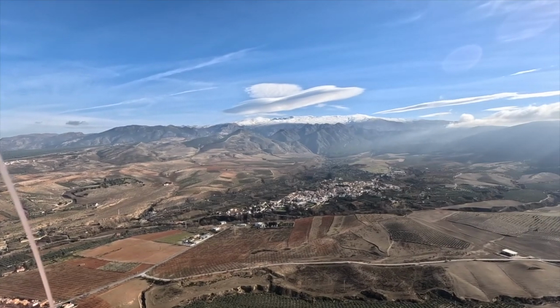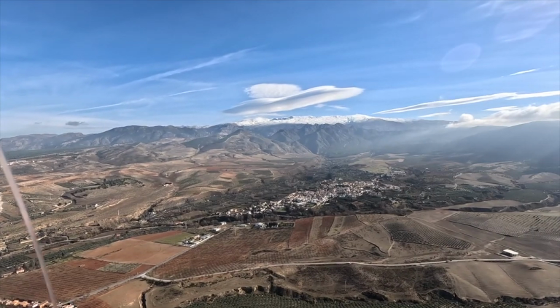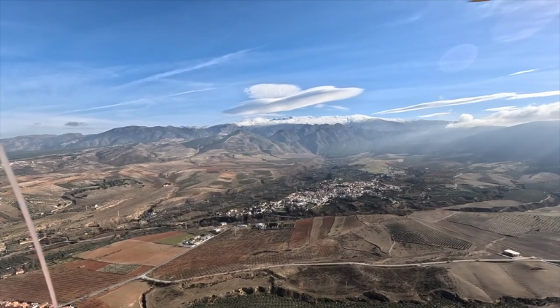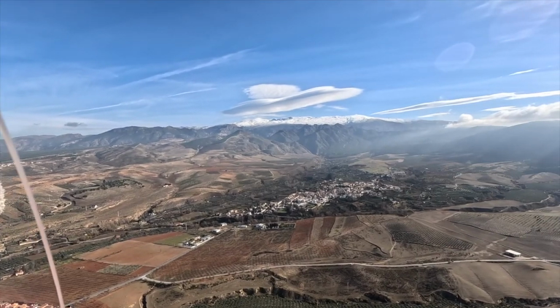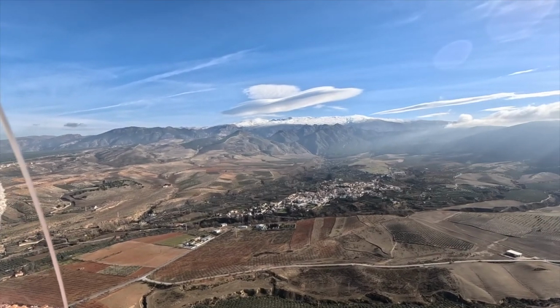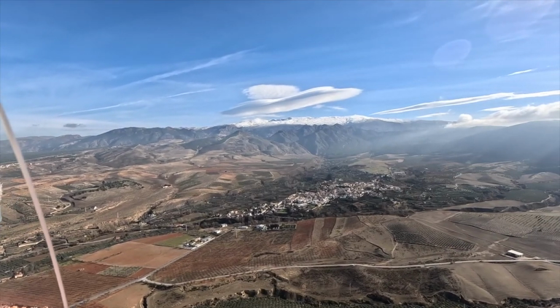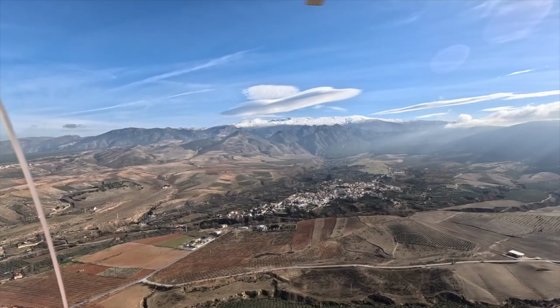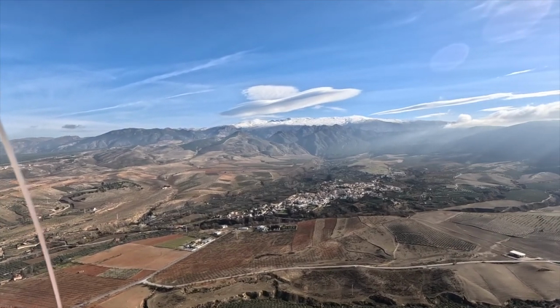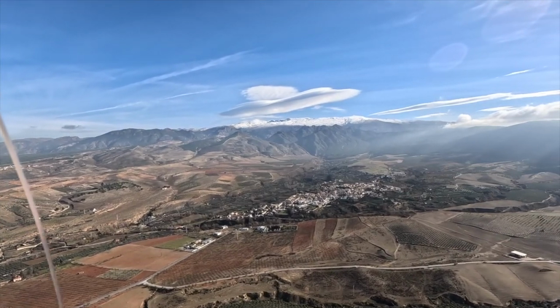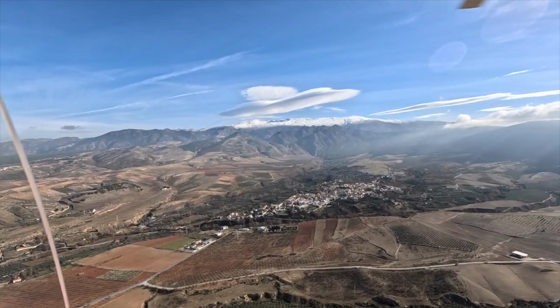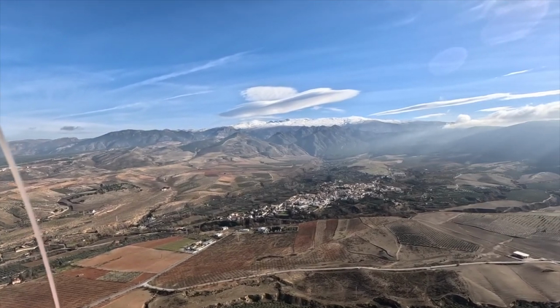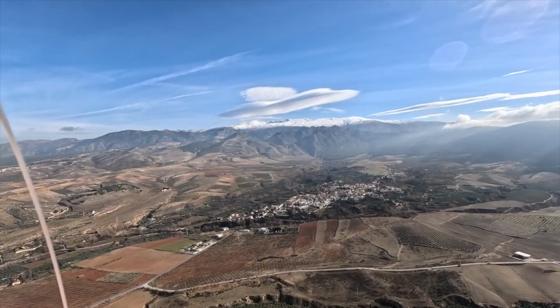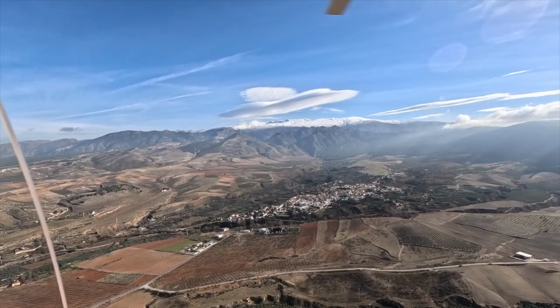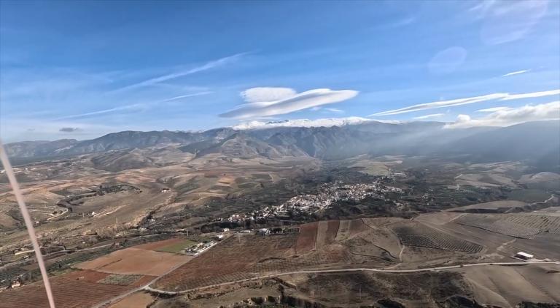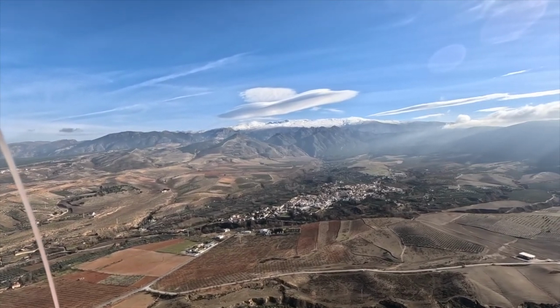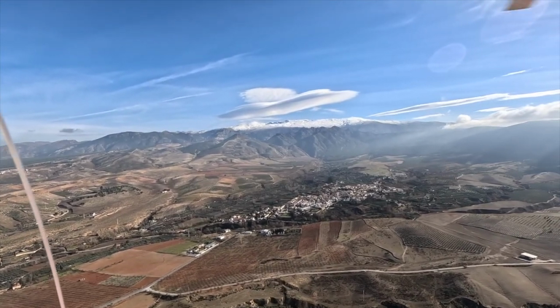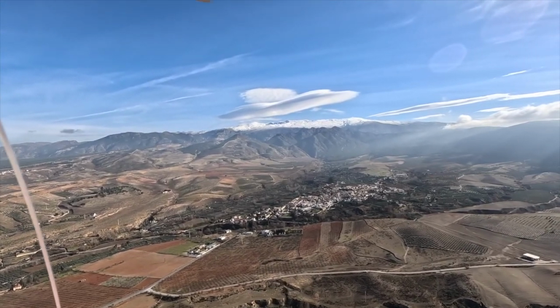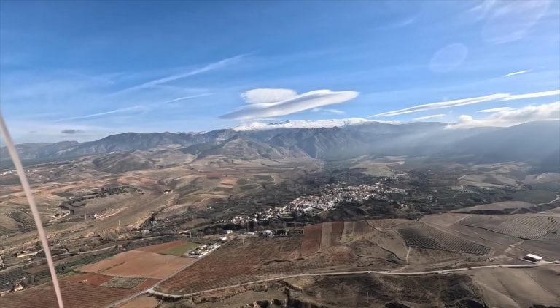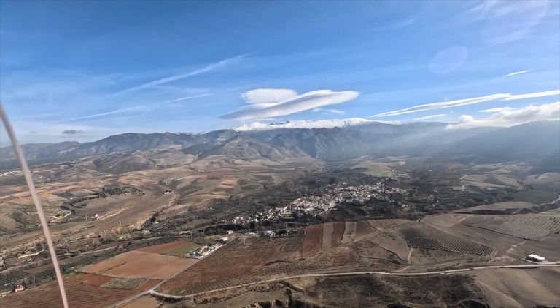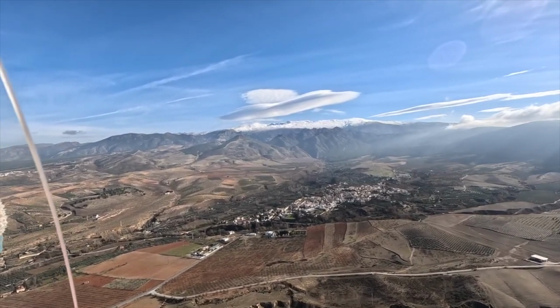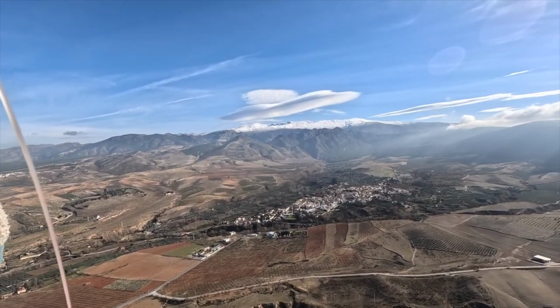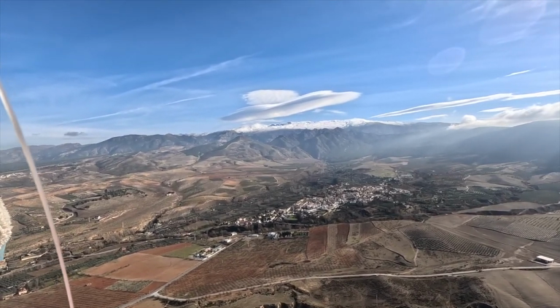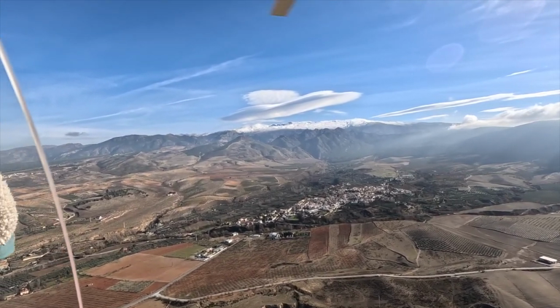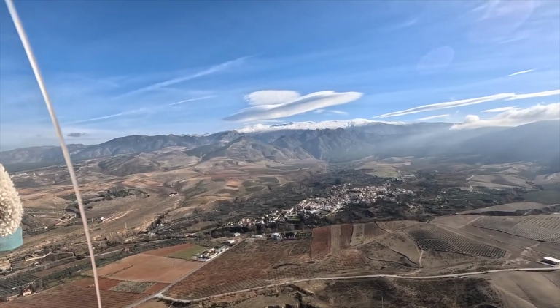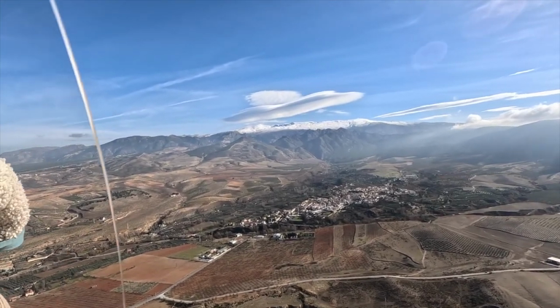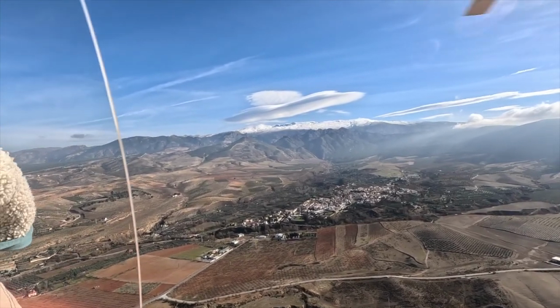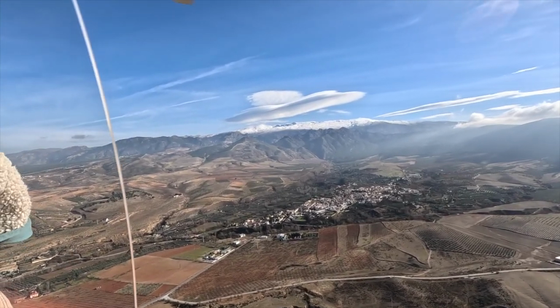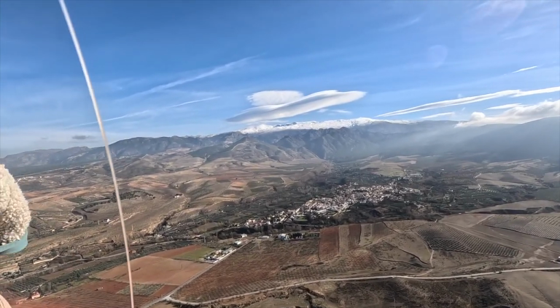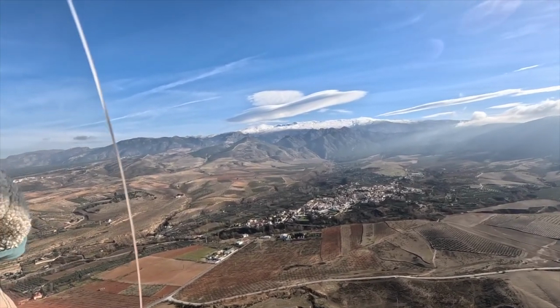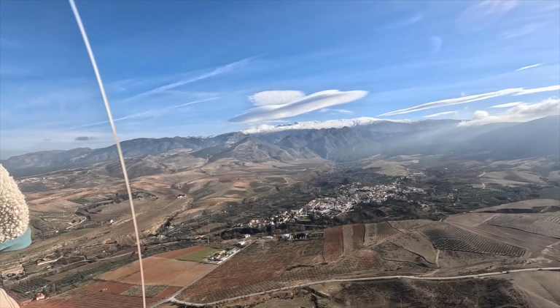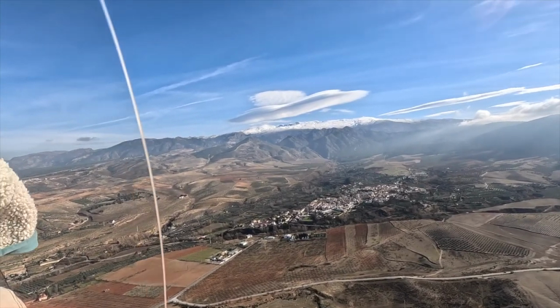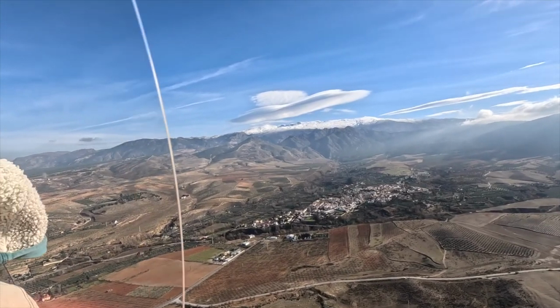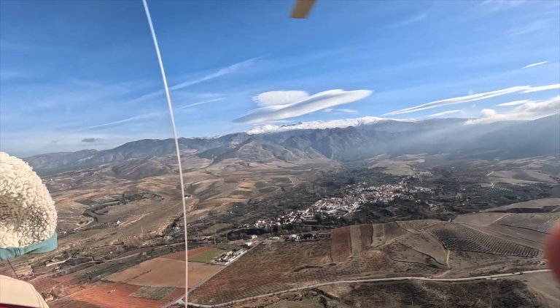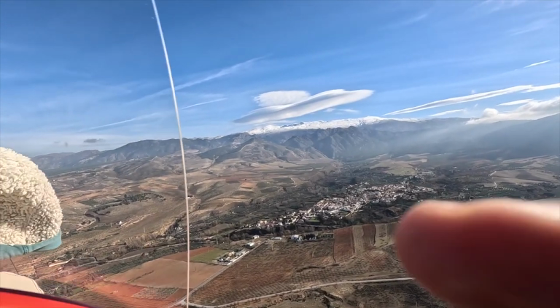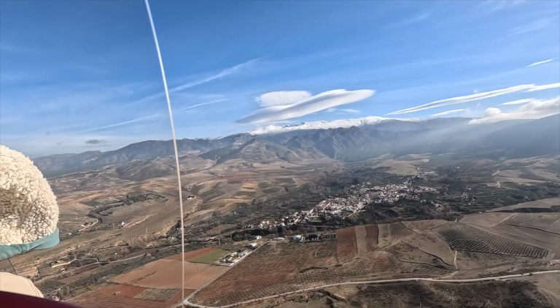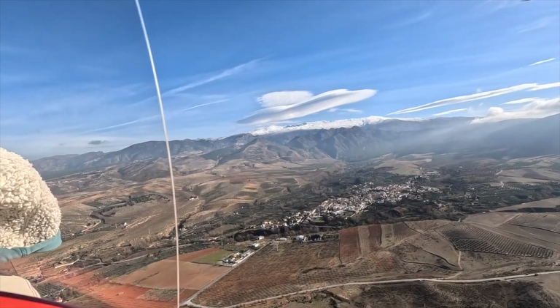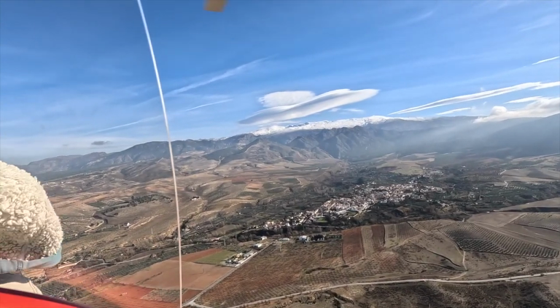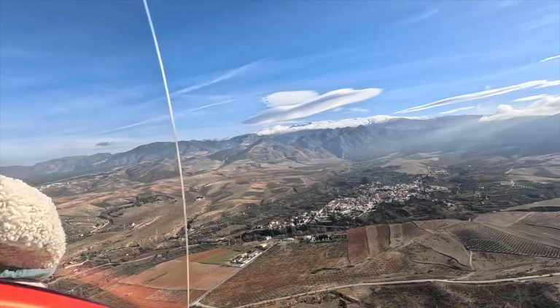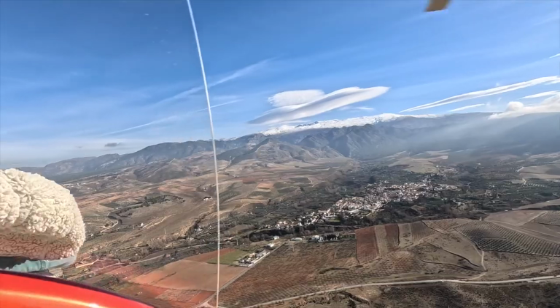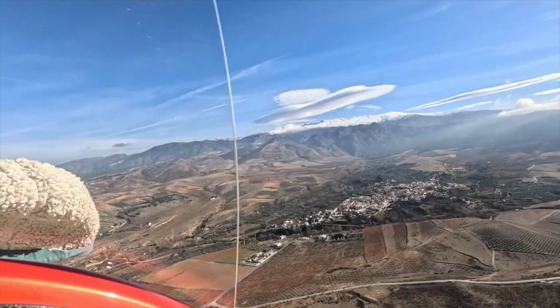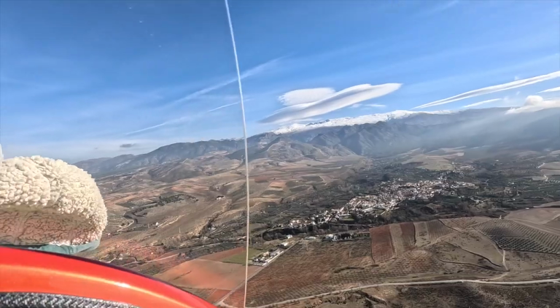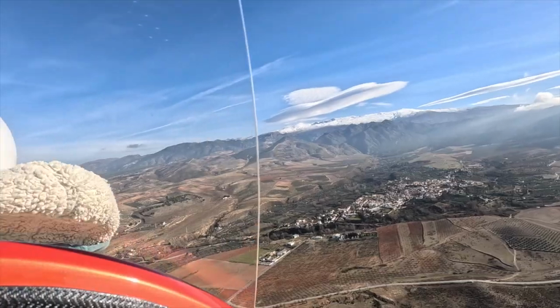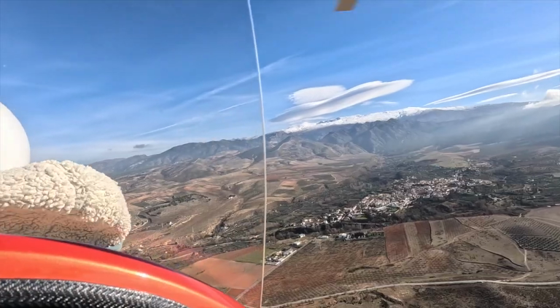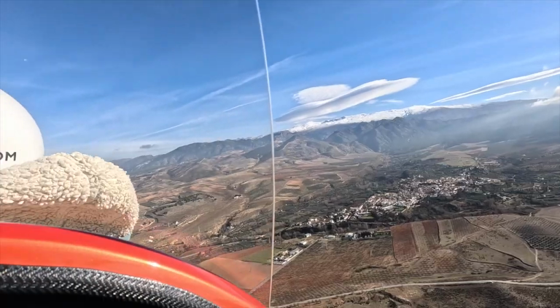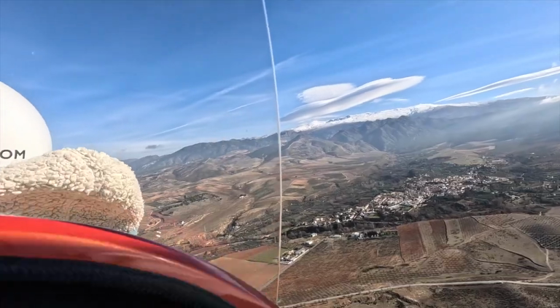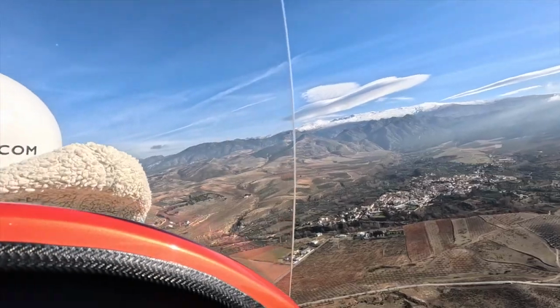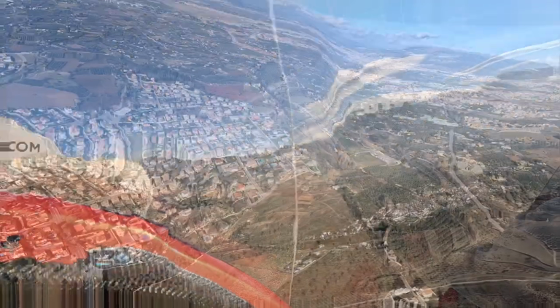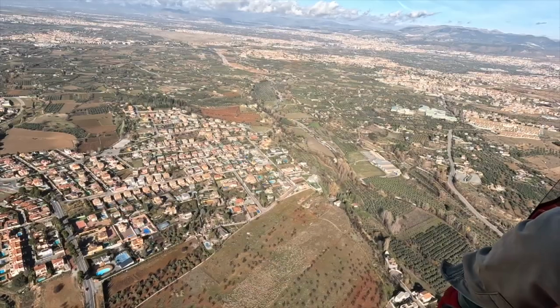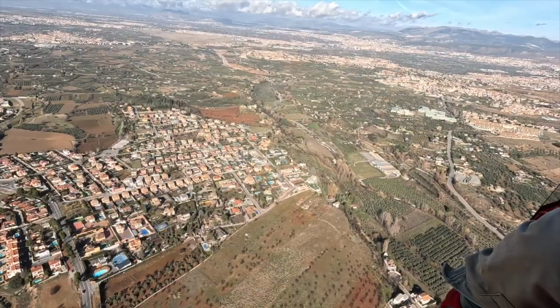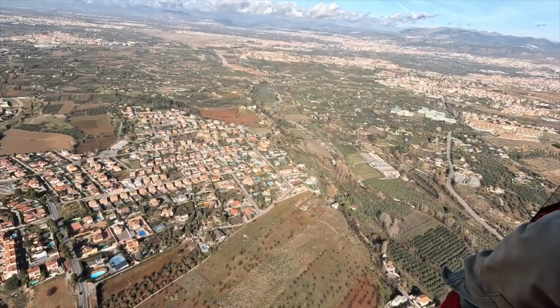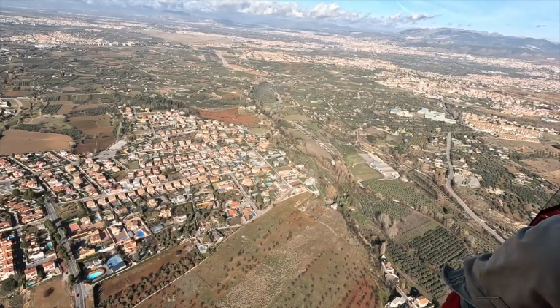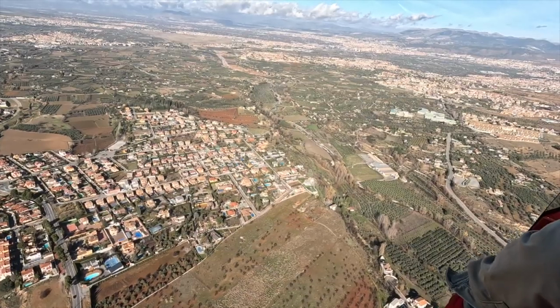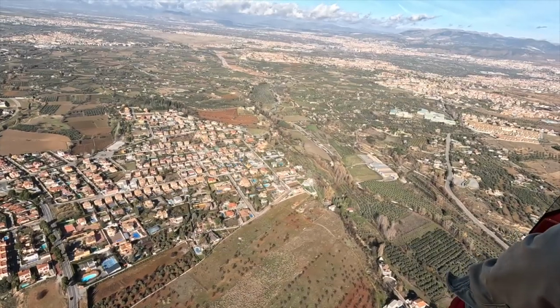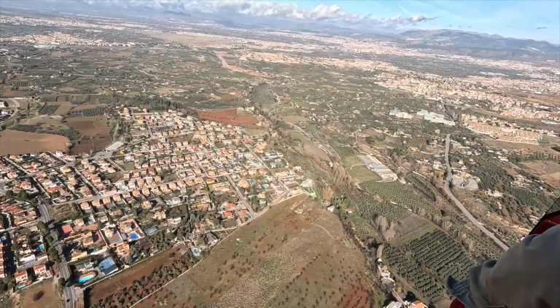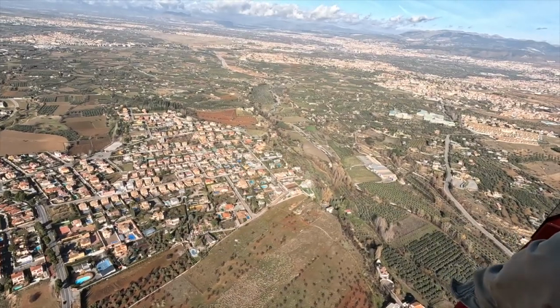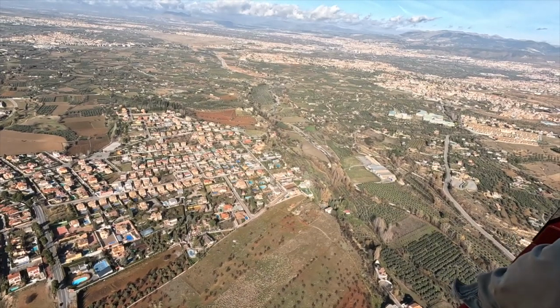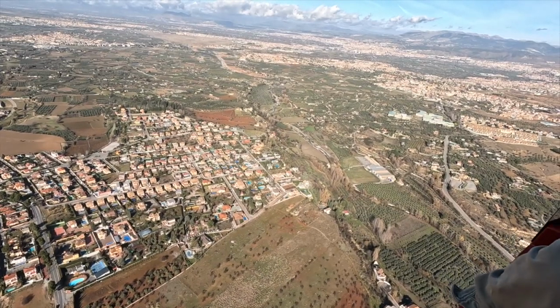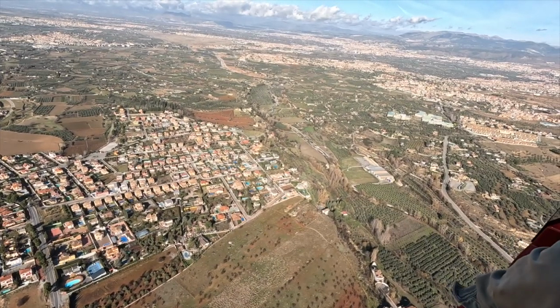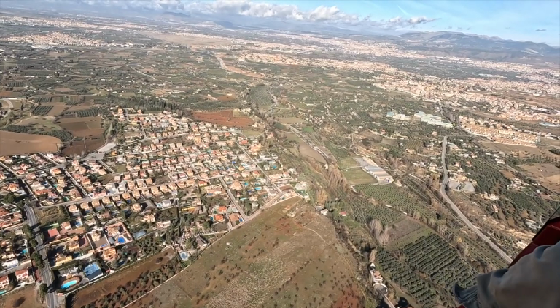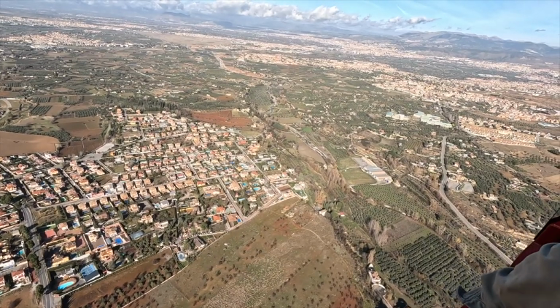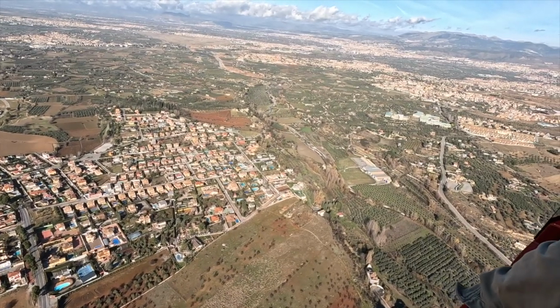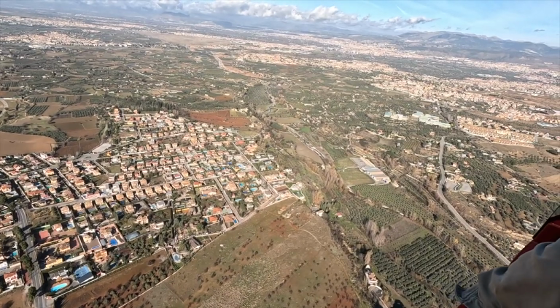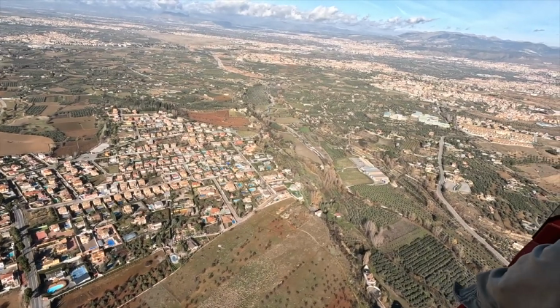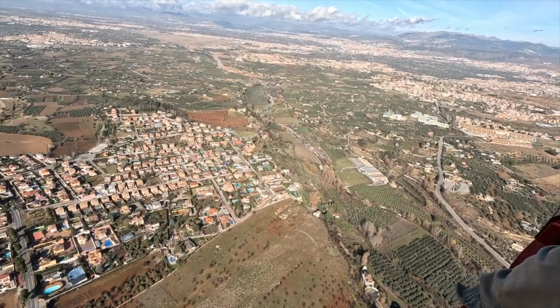You can see all the mountains around us. That's Sierra Nevada with the snow cap on, and all the housing estates that surround Granada.